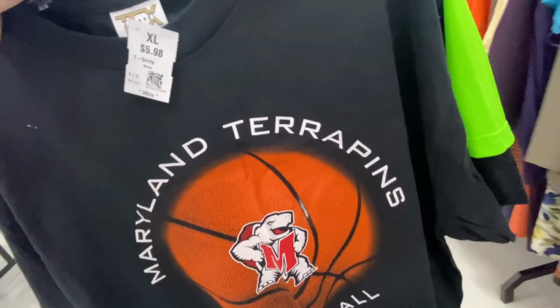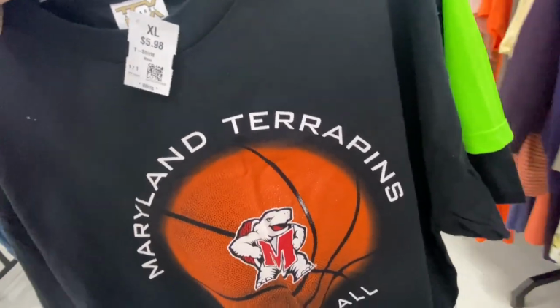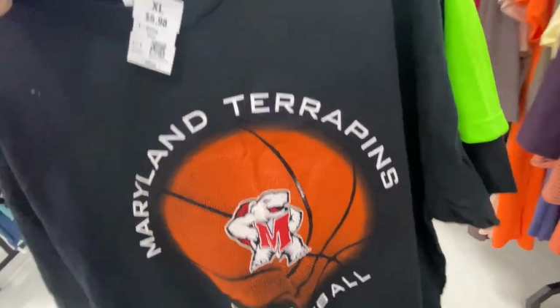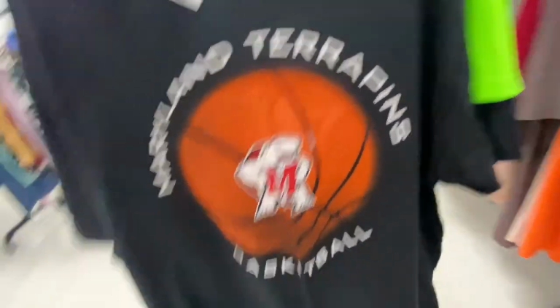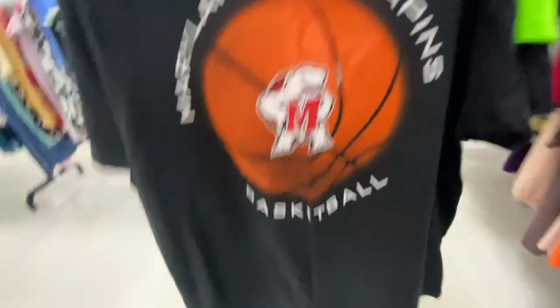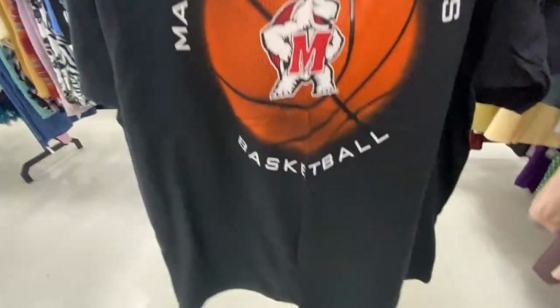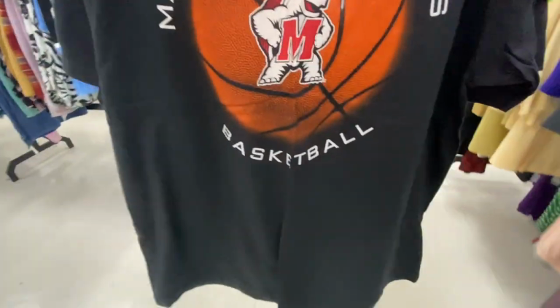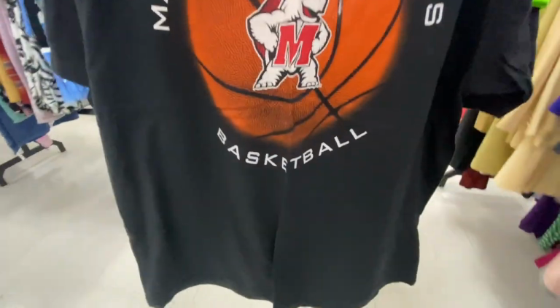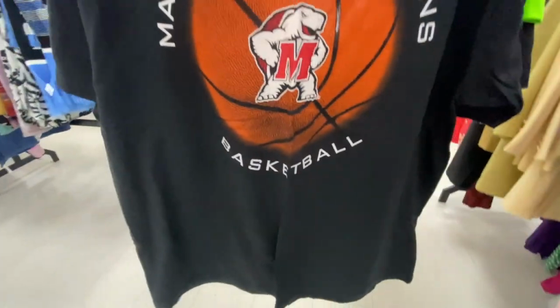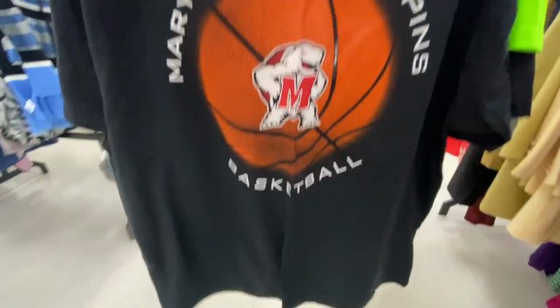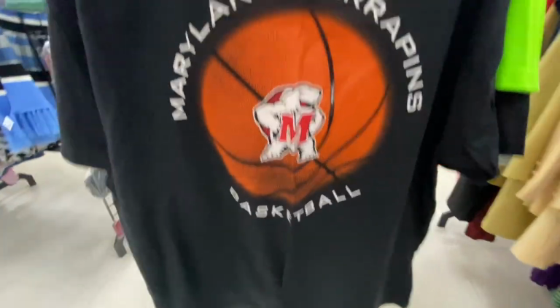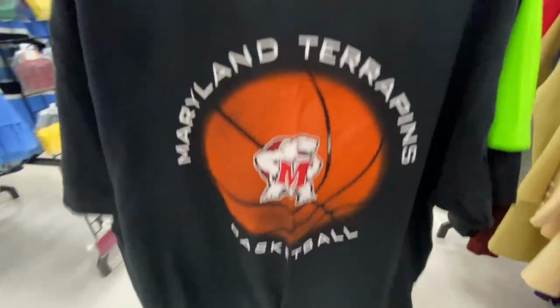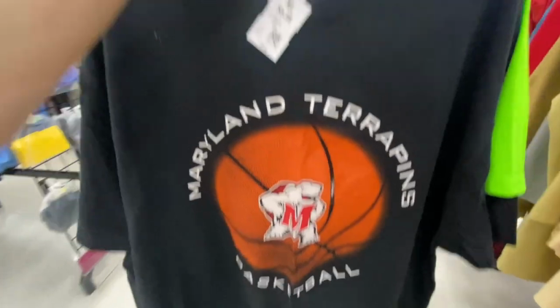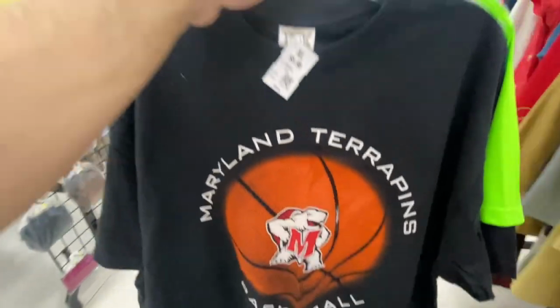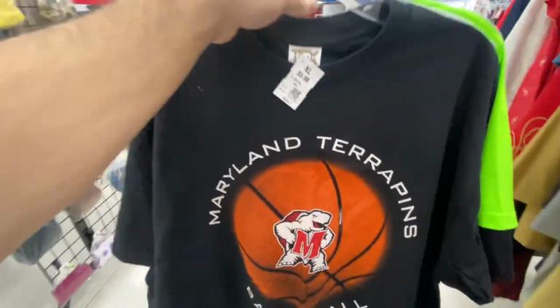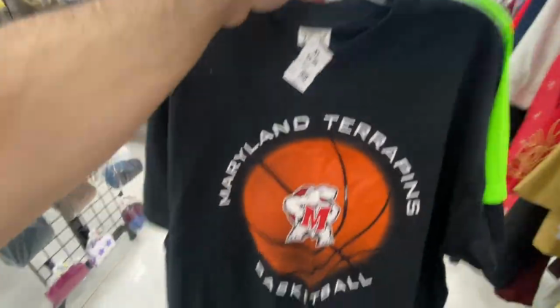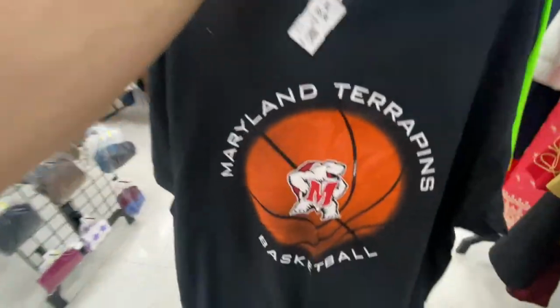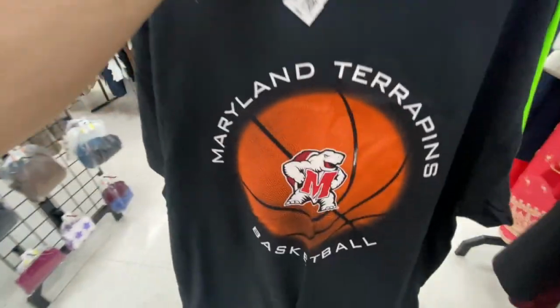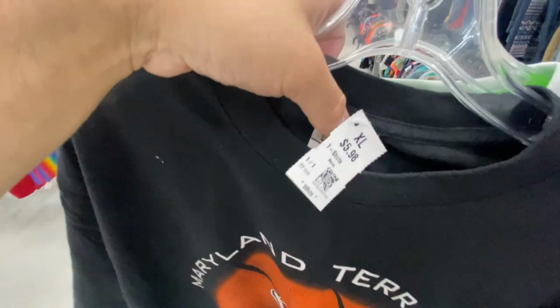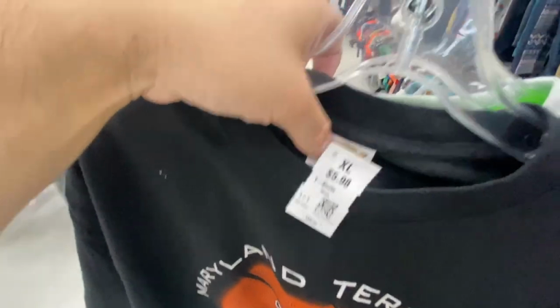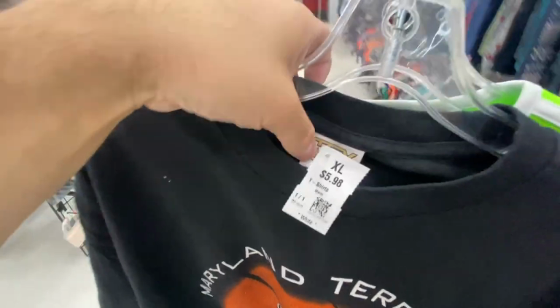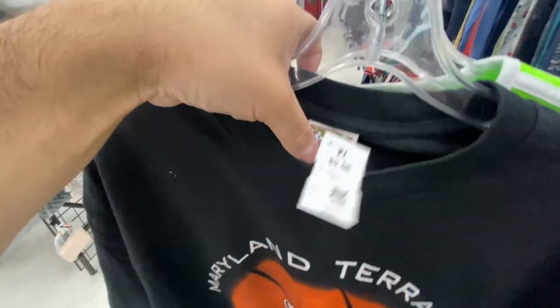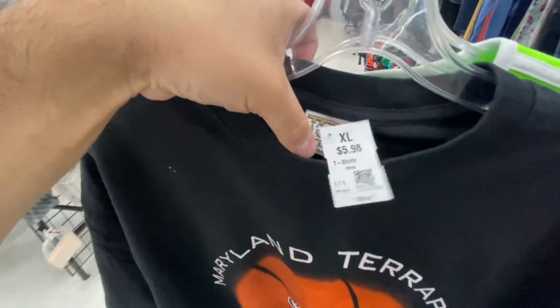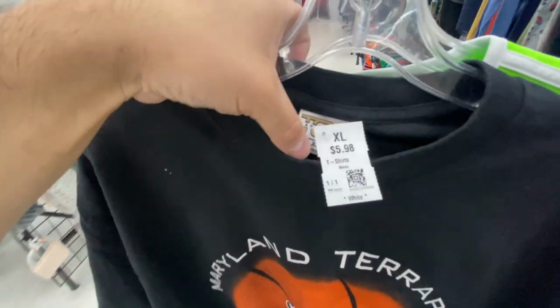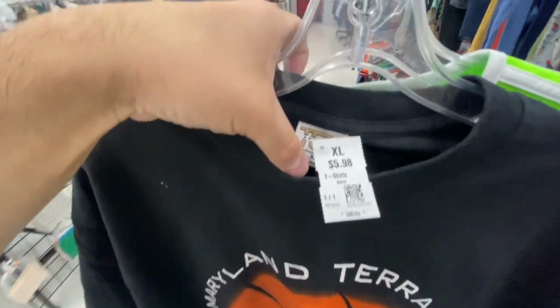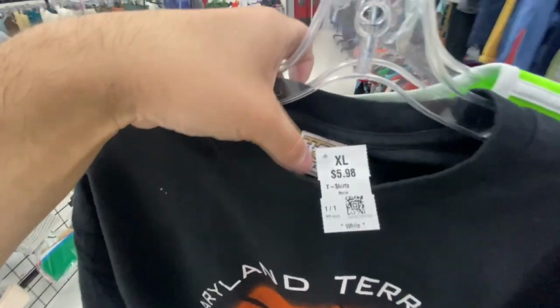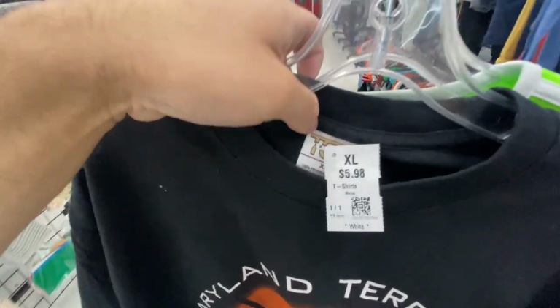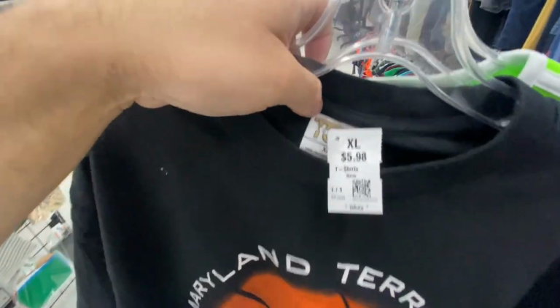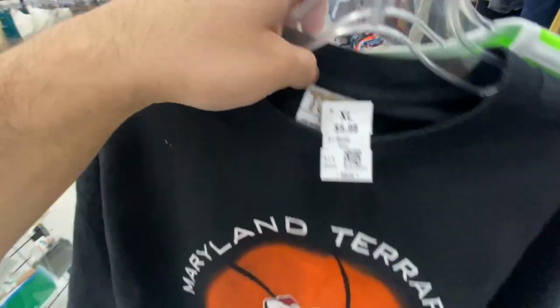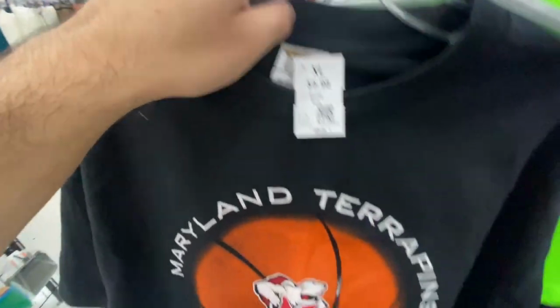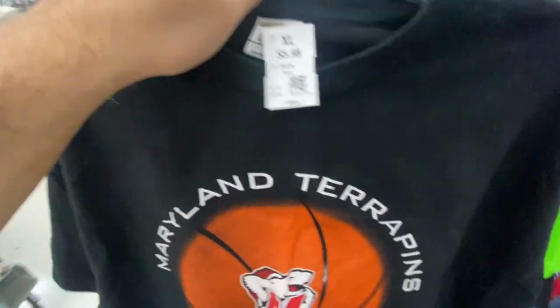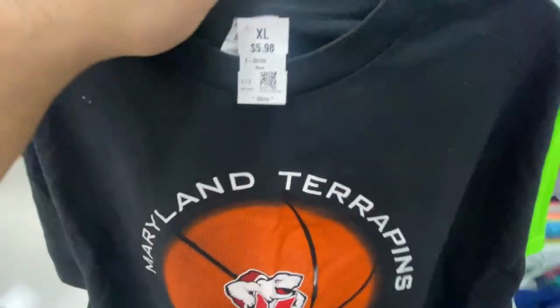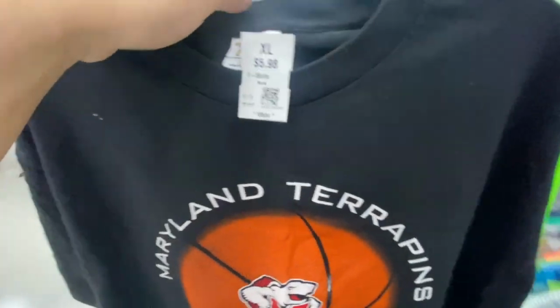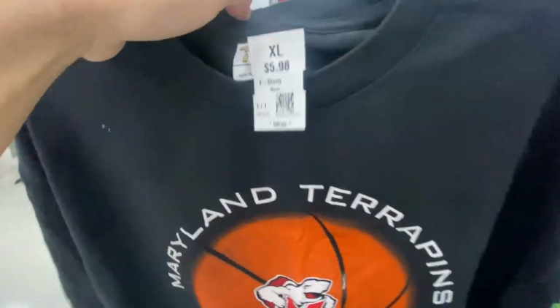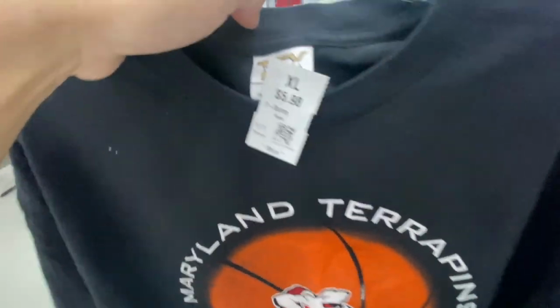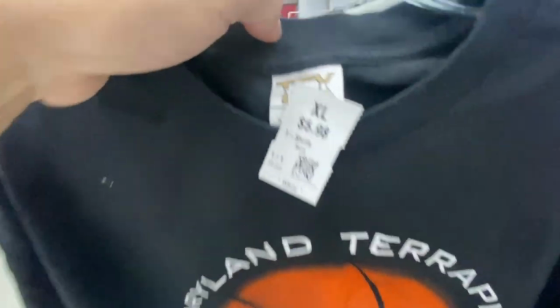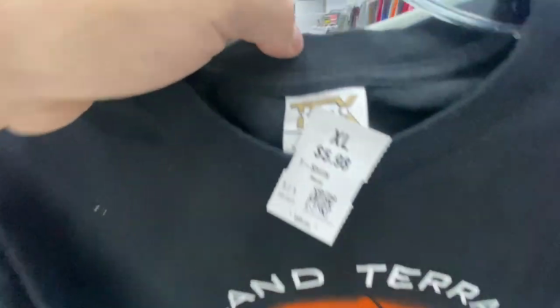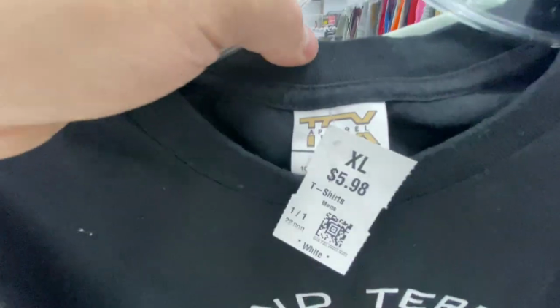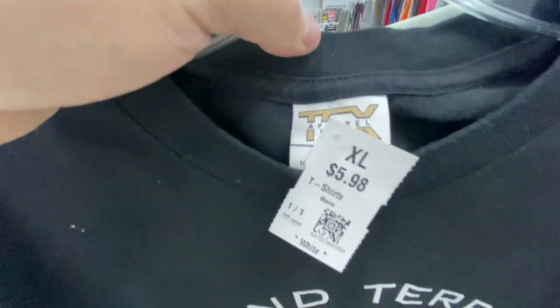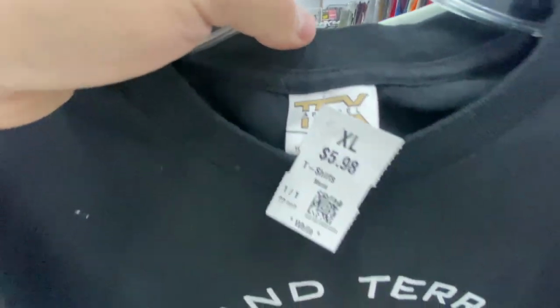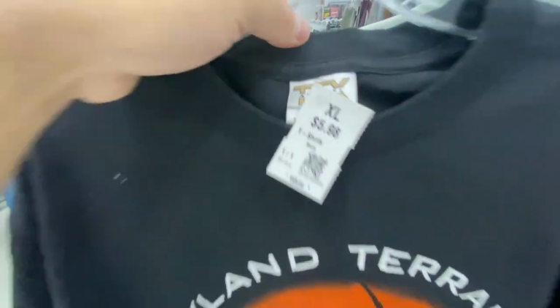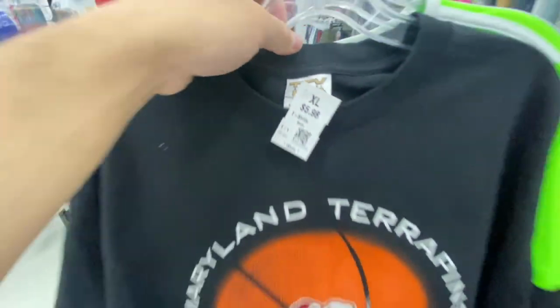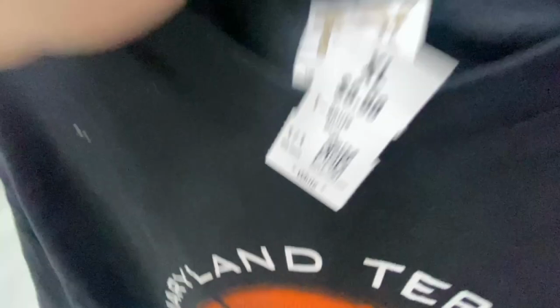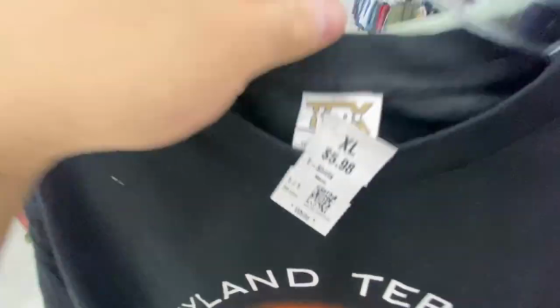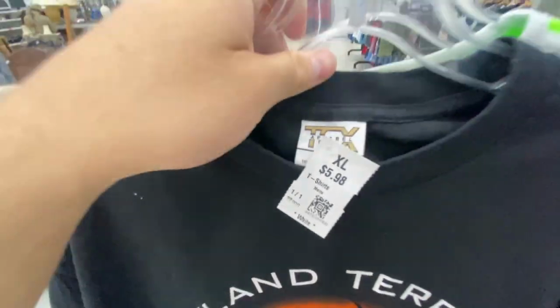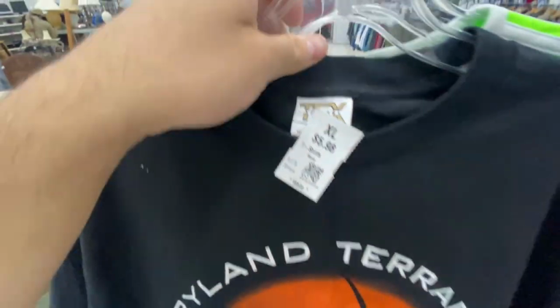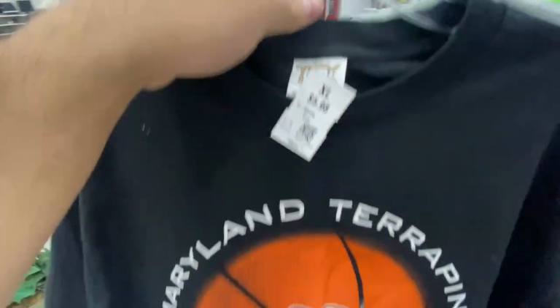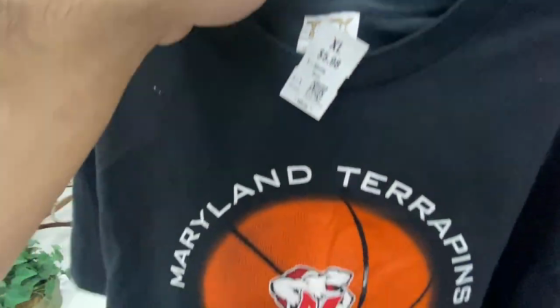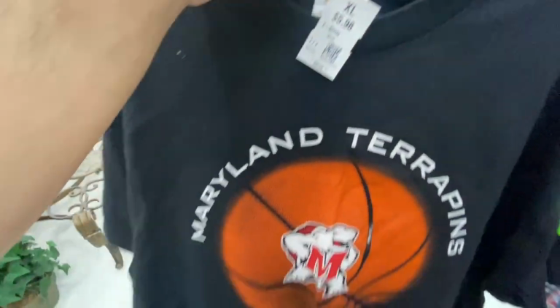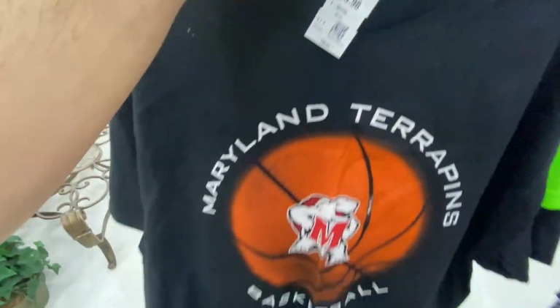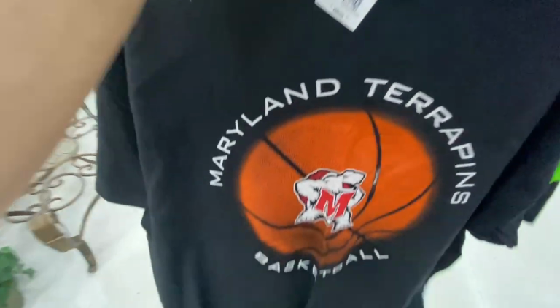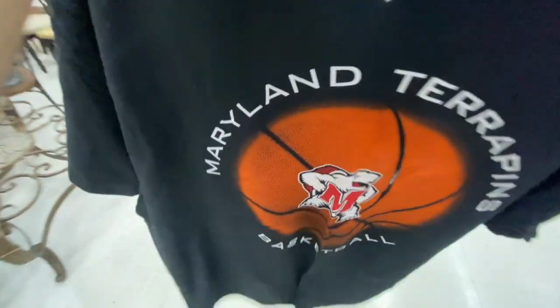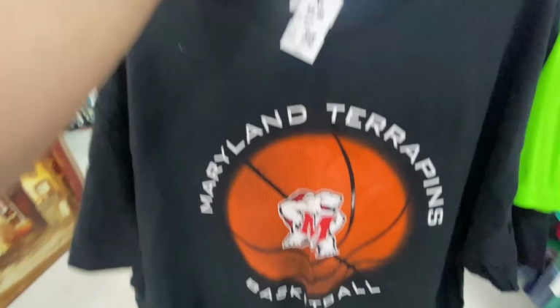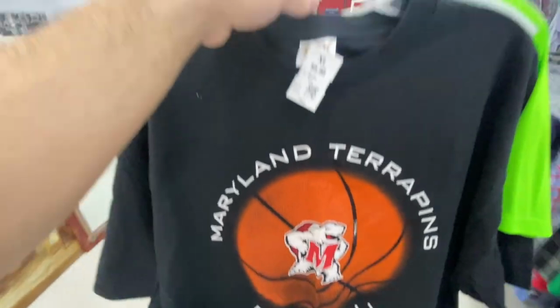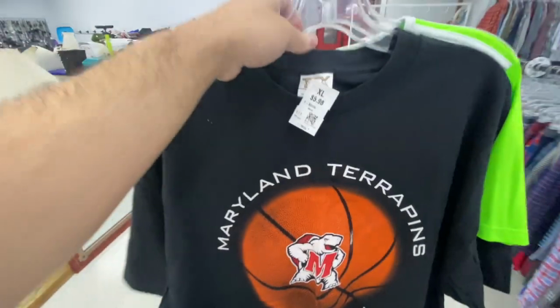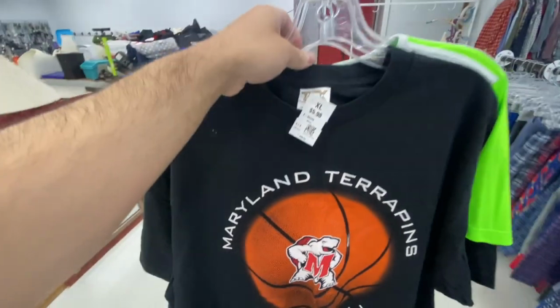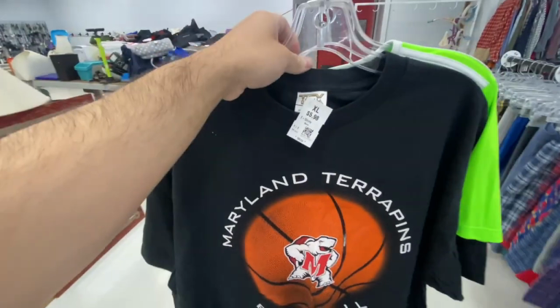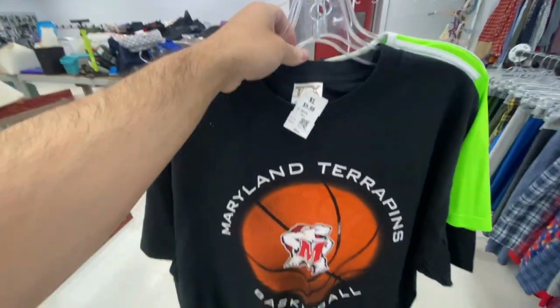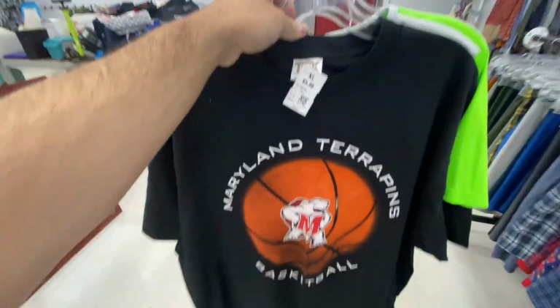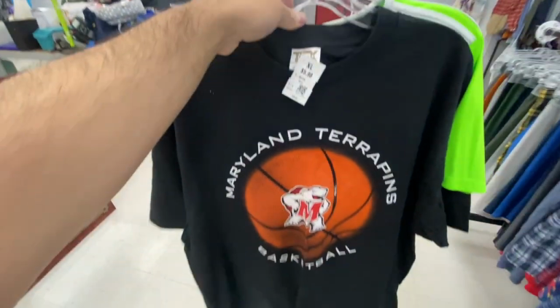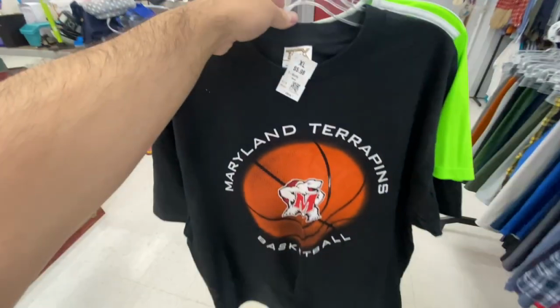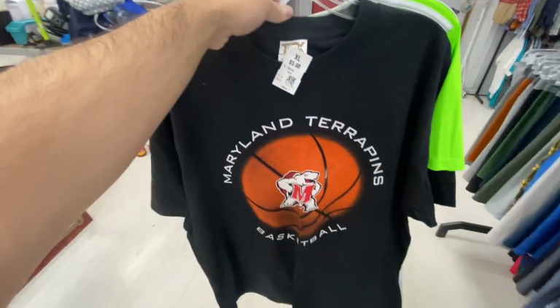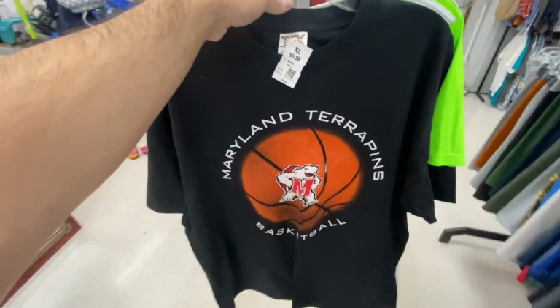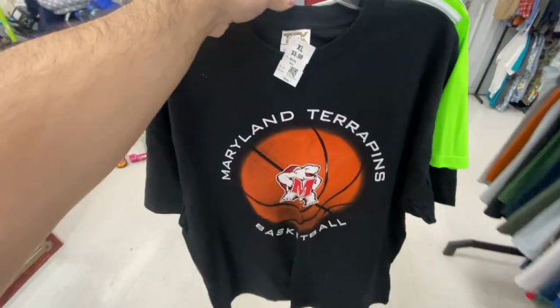Here's this Maryland Terrapins basketball tee — that one's a size XL, a little on the pricier side at six bucks, so I think I'm gonna pass on that one.